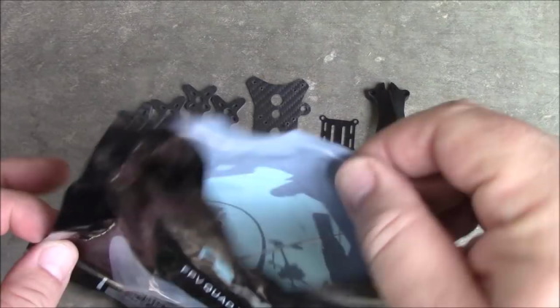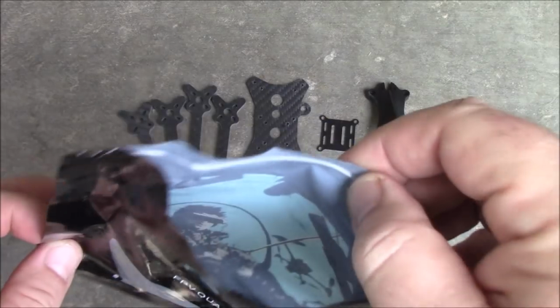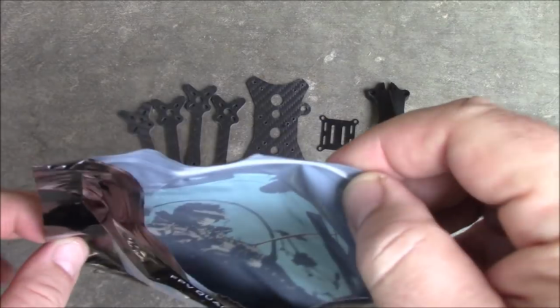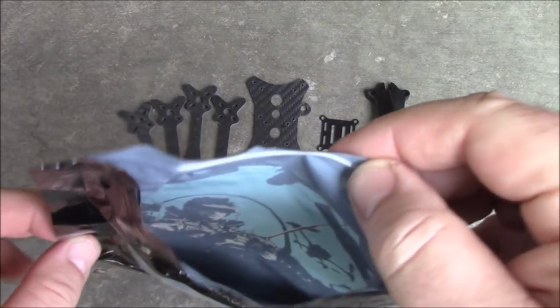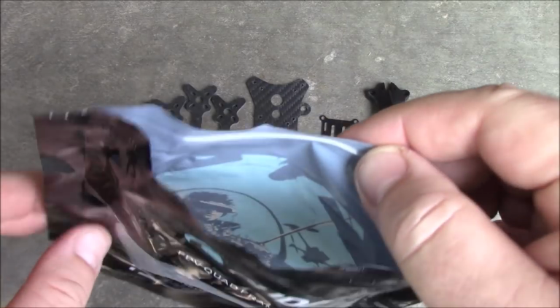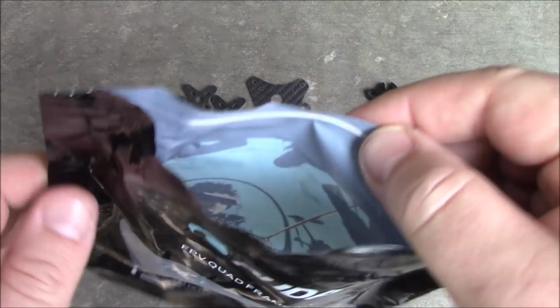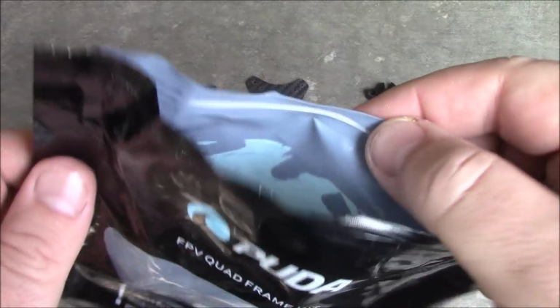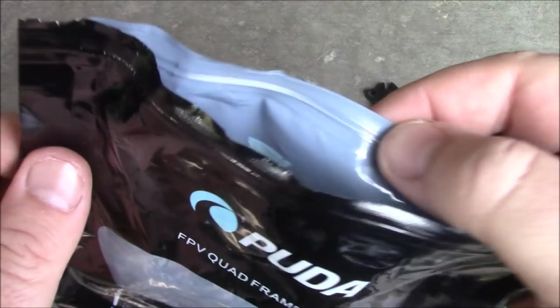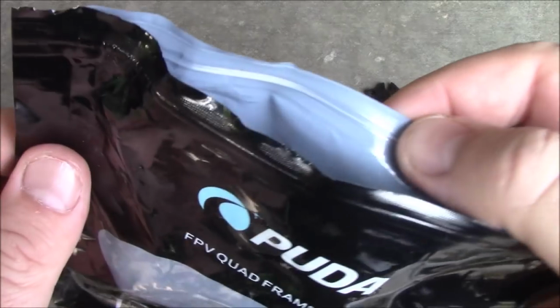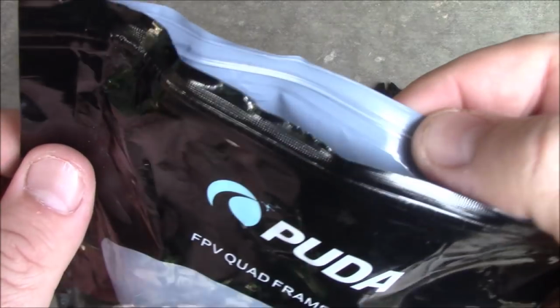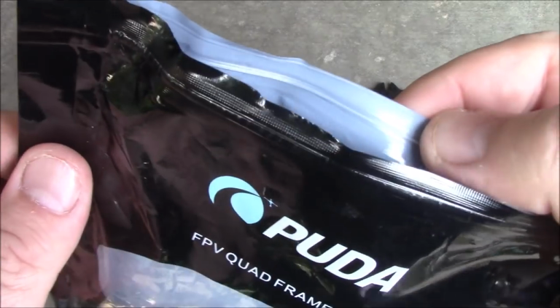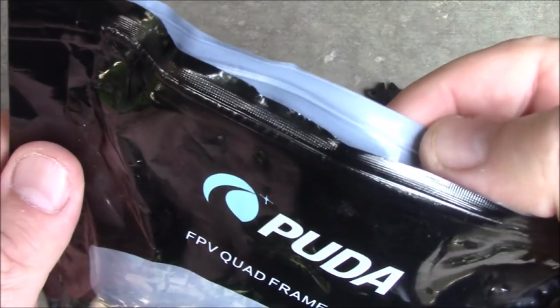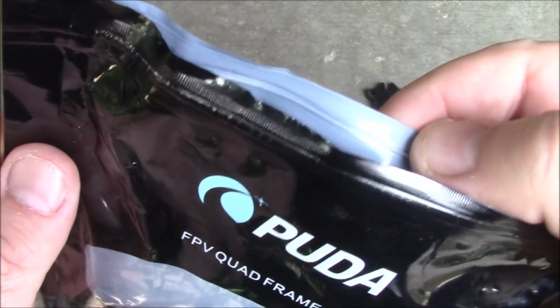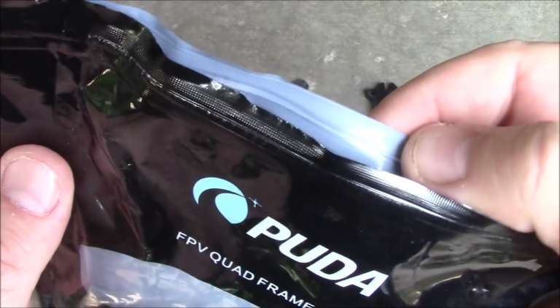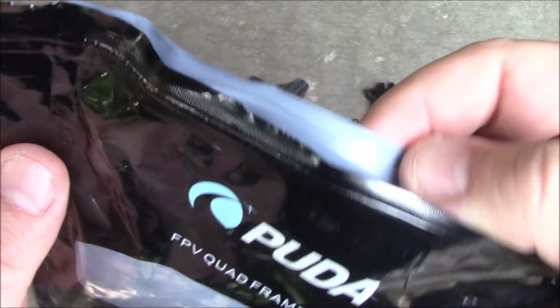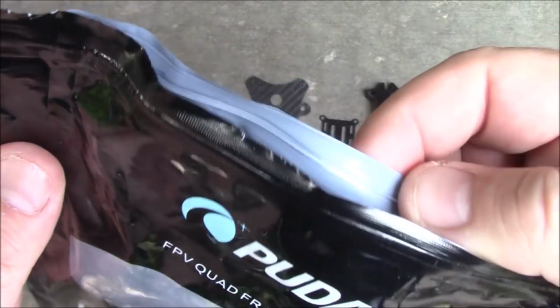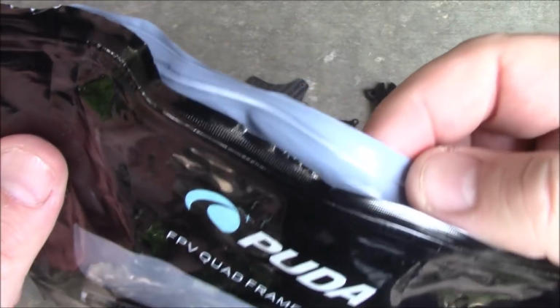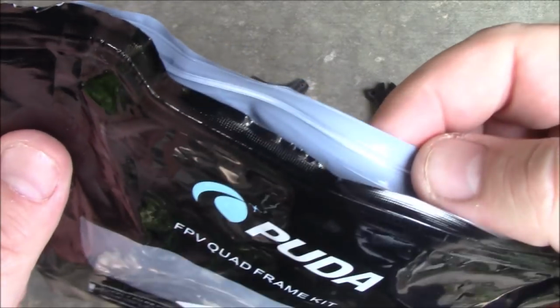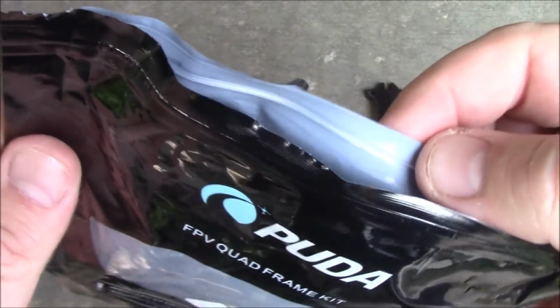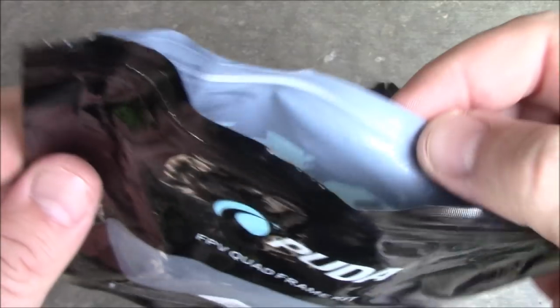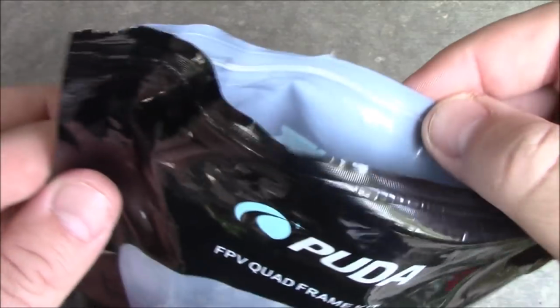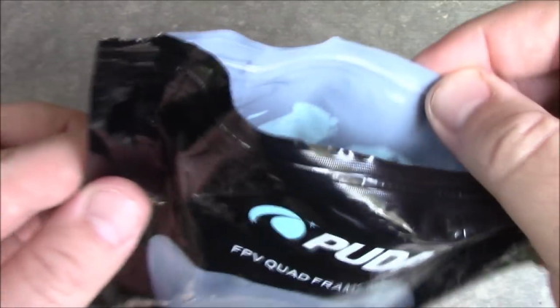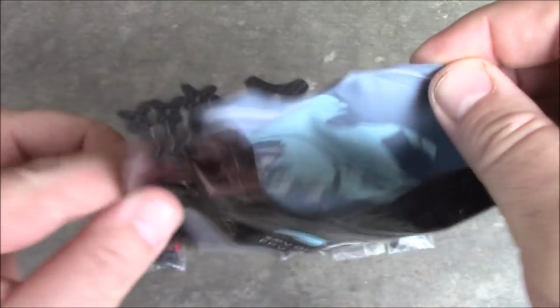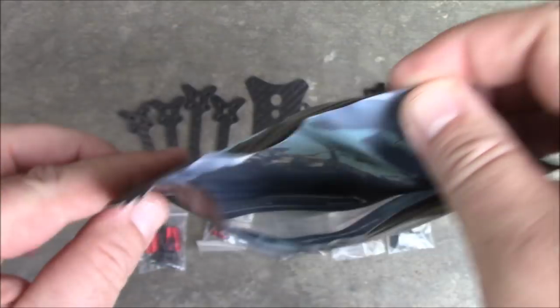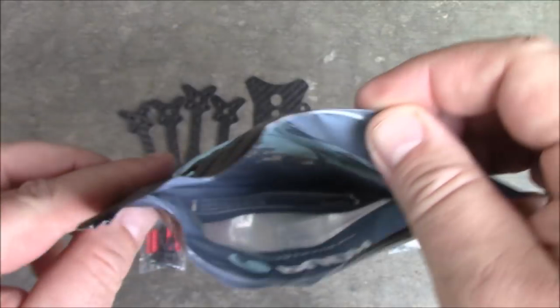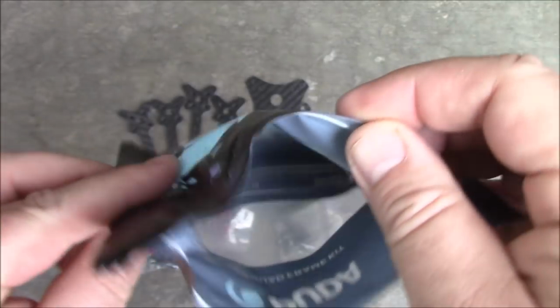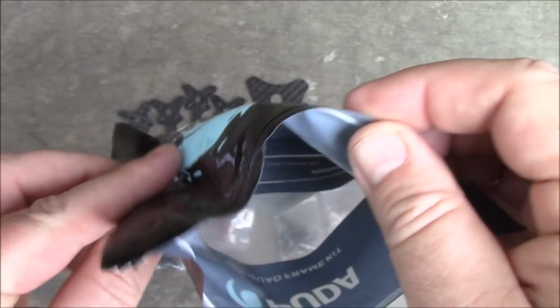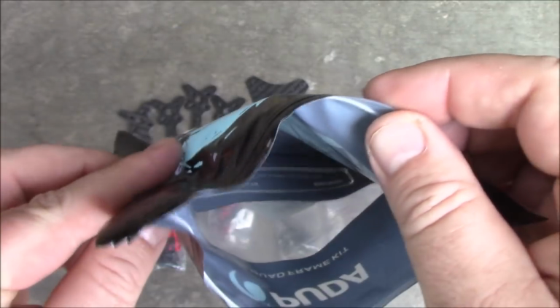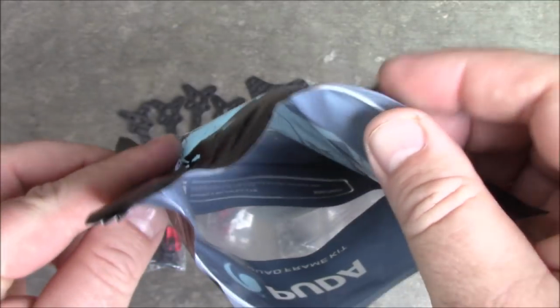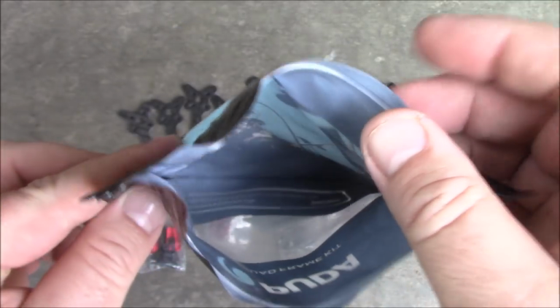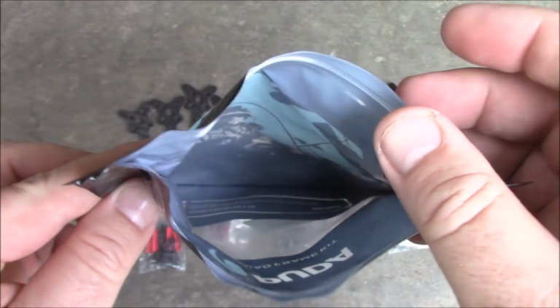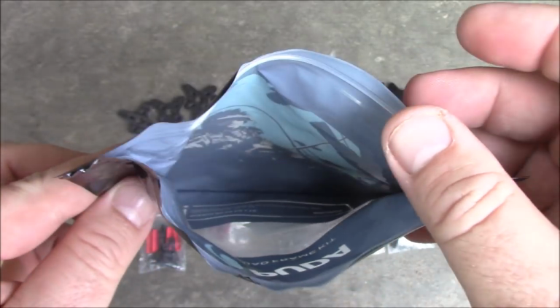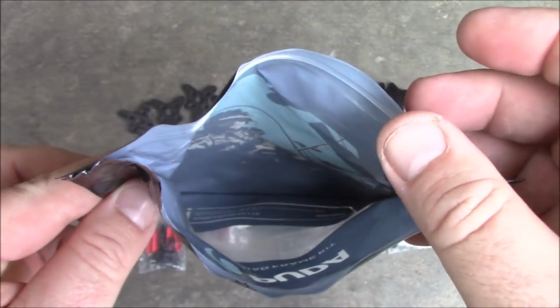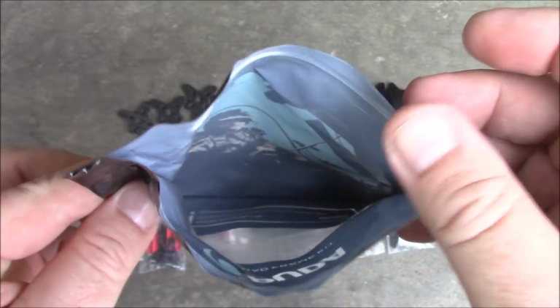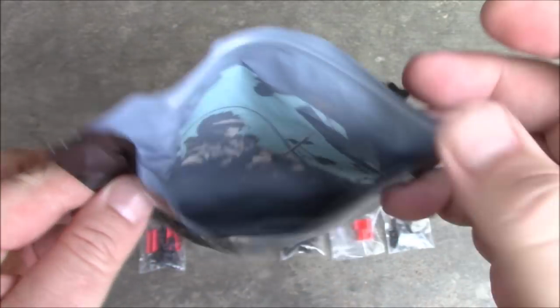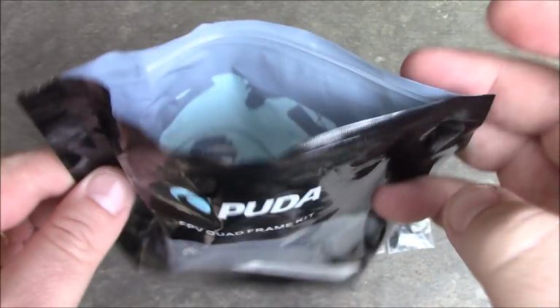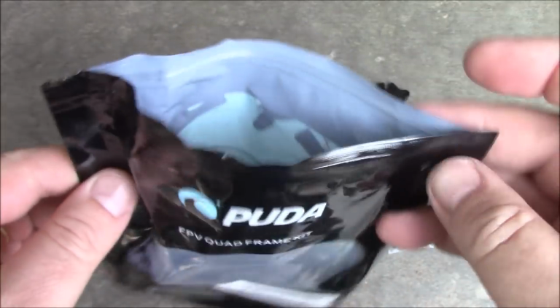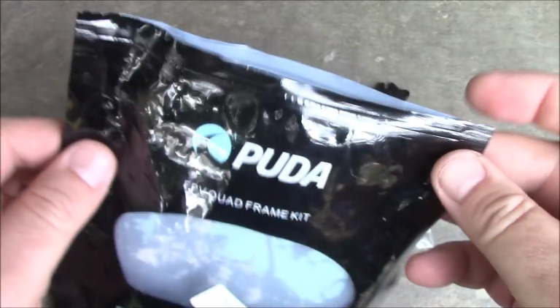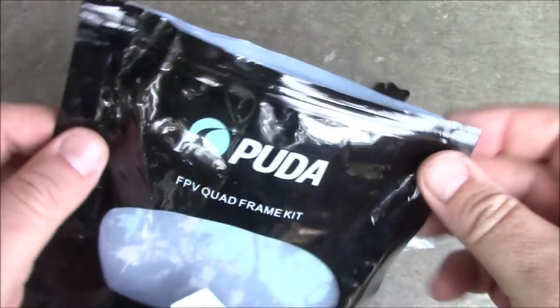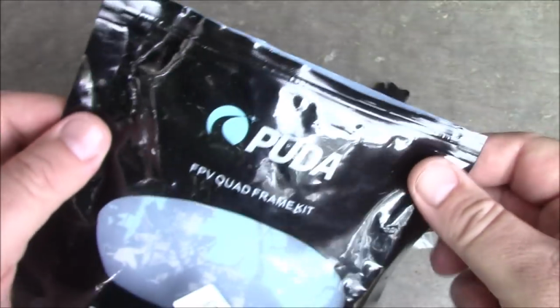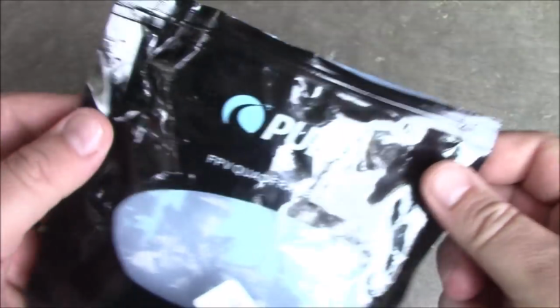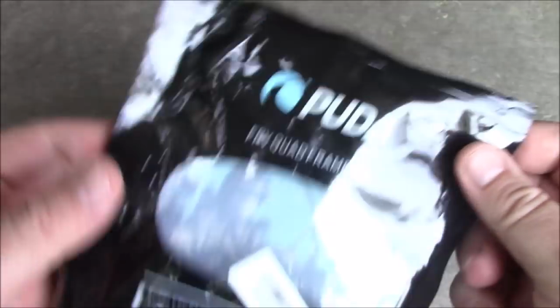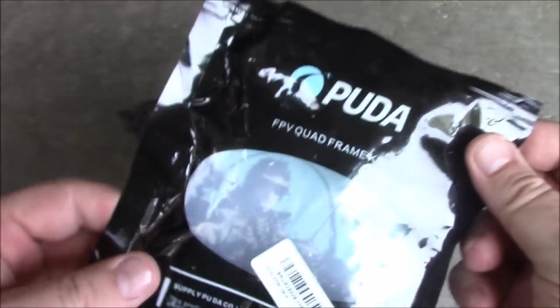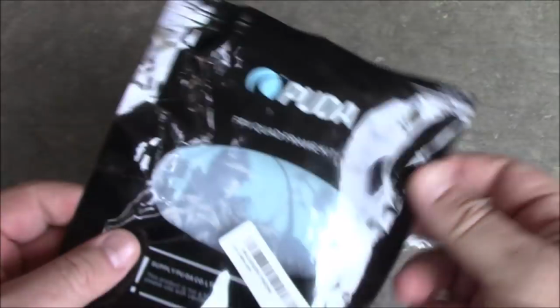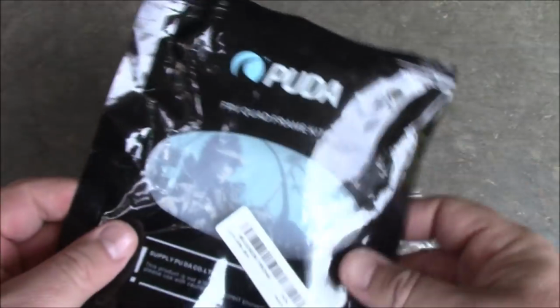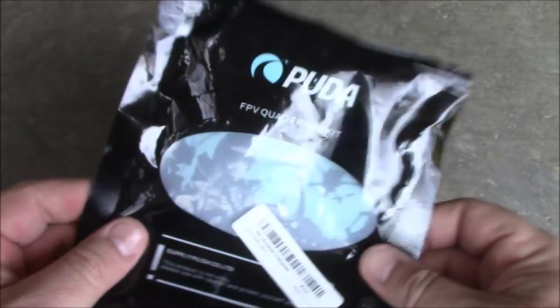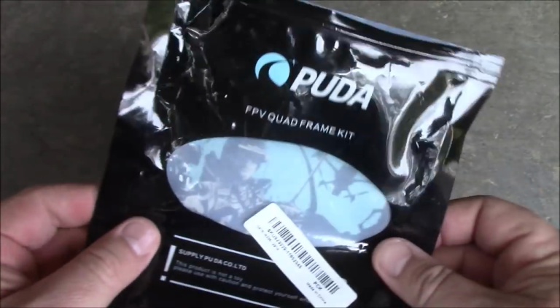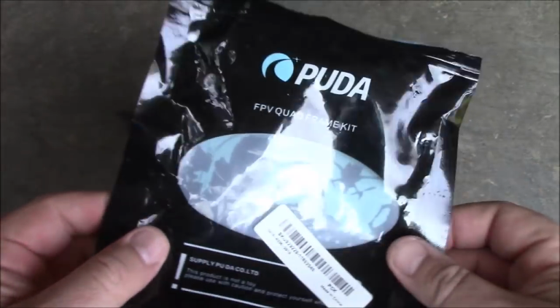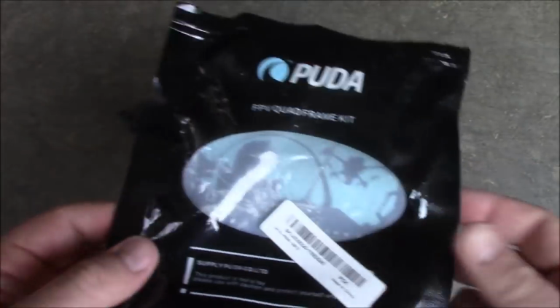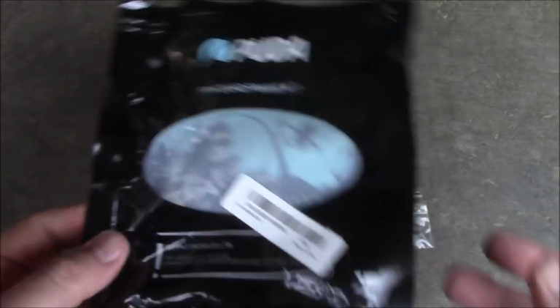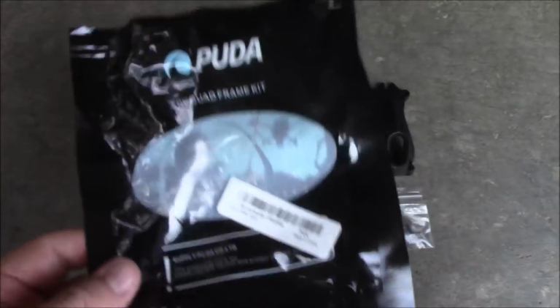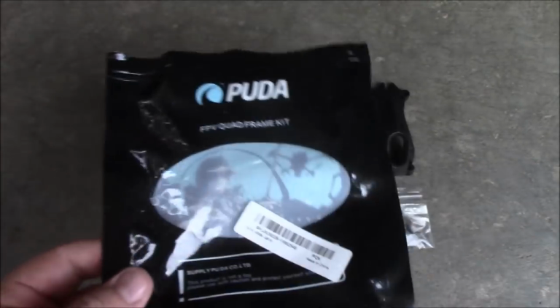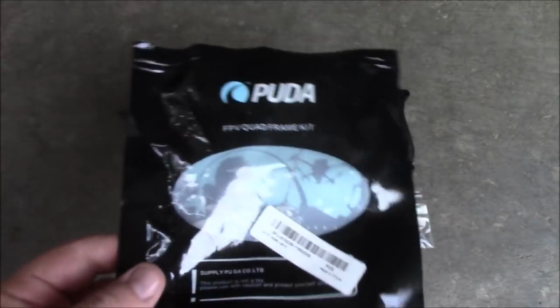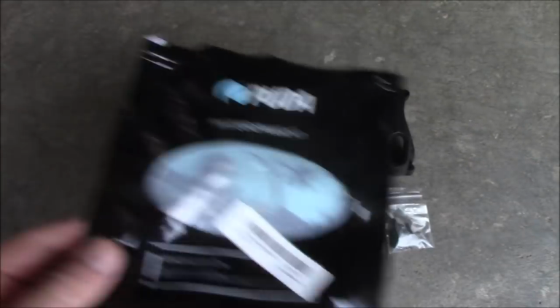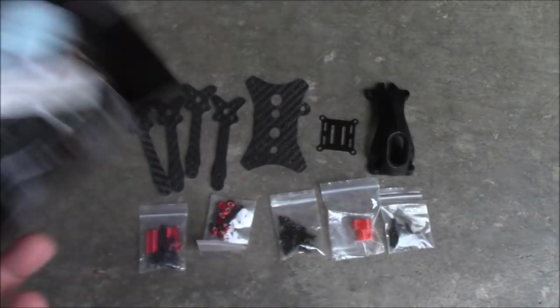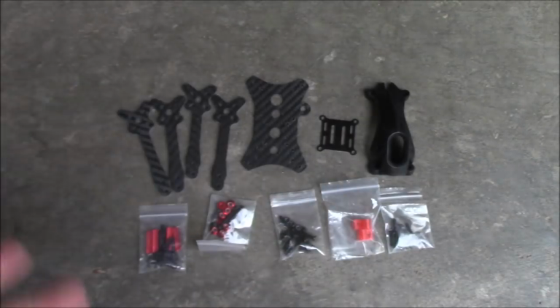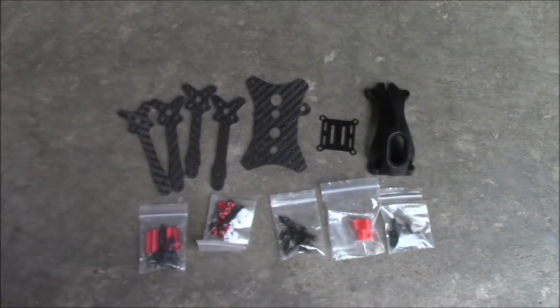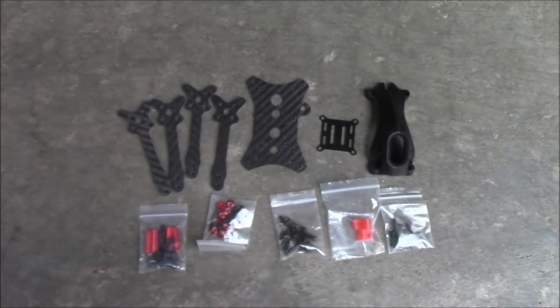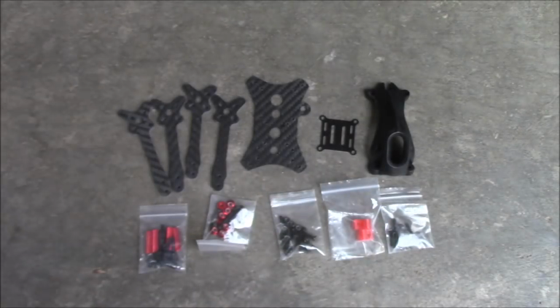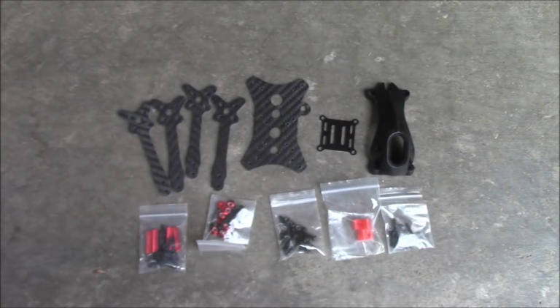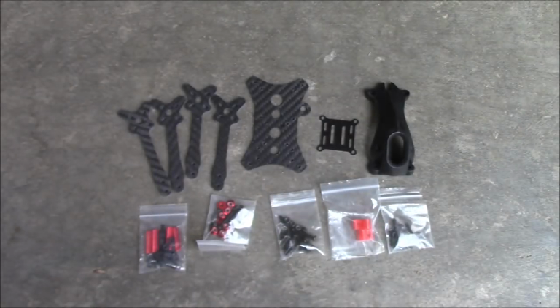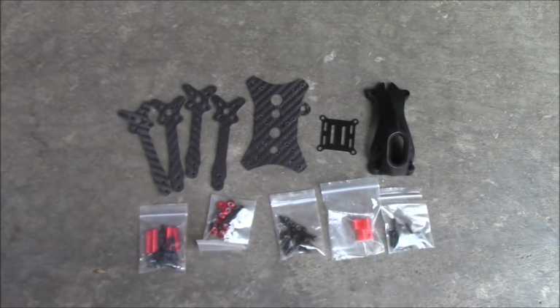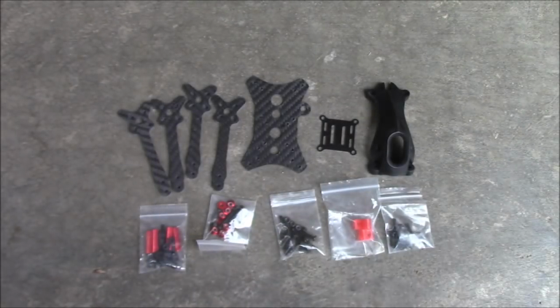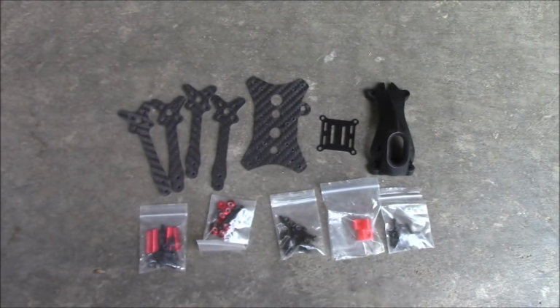Just like the other one, it comes with a little Ziploc bag. Keep your quad fresh inside — don't use it for sandwiches. There's probably carbon fiber dust inside.